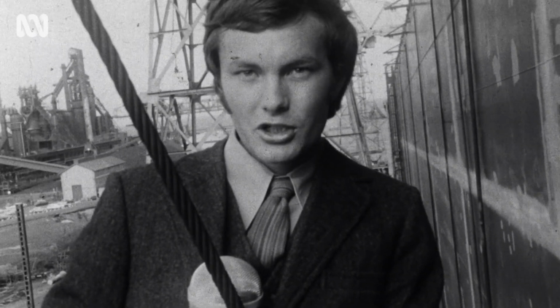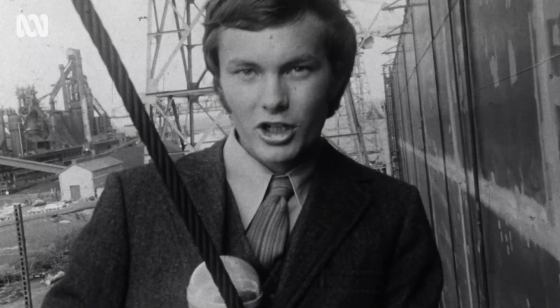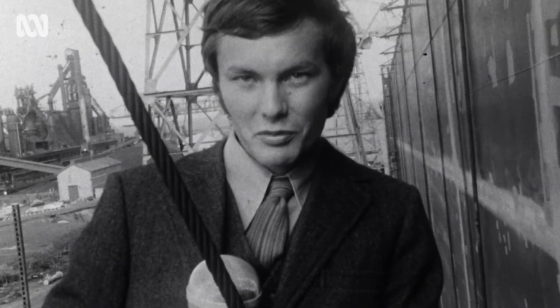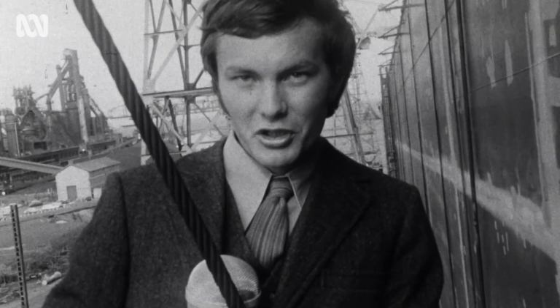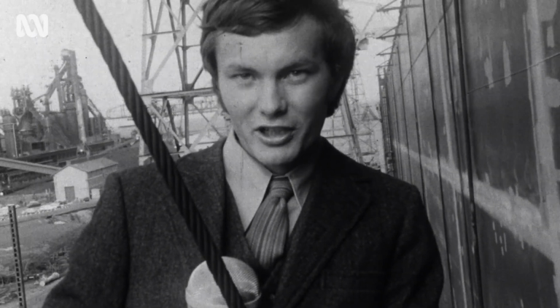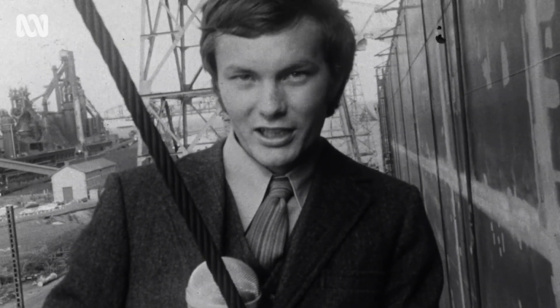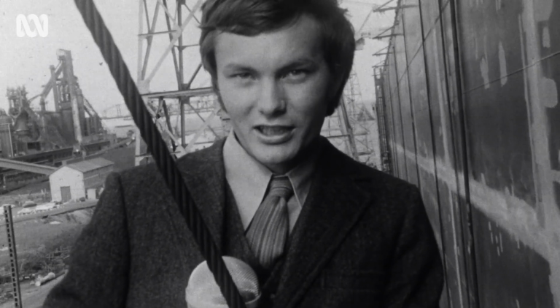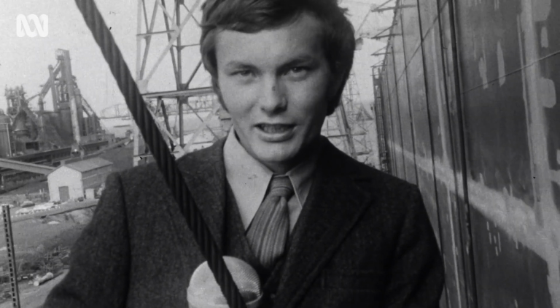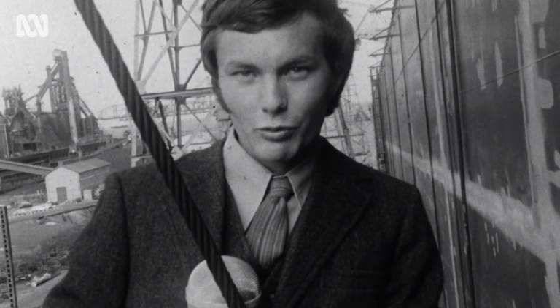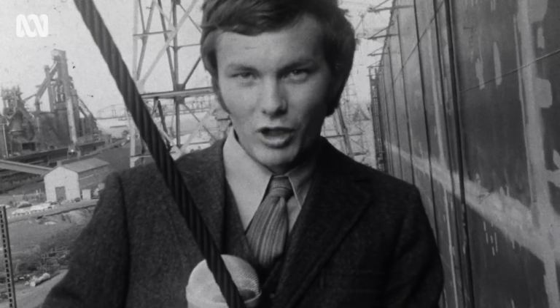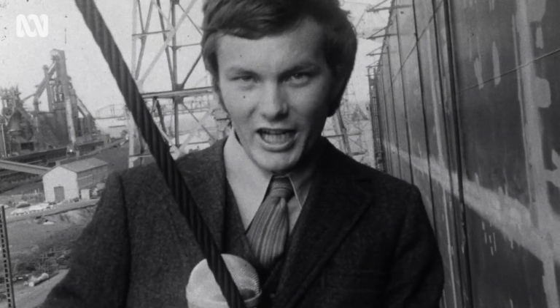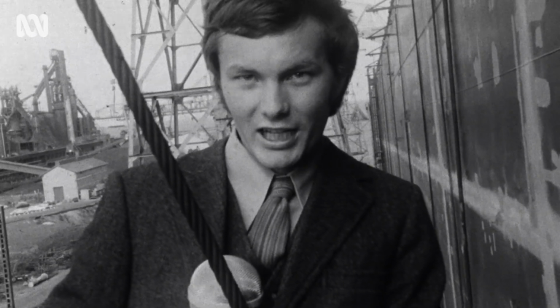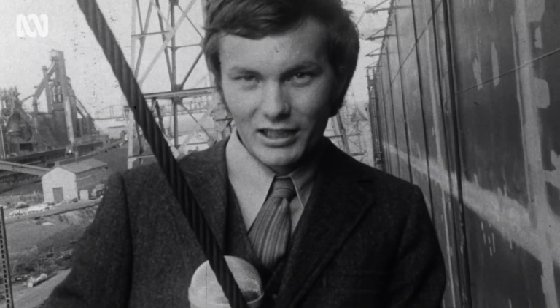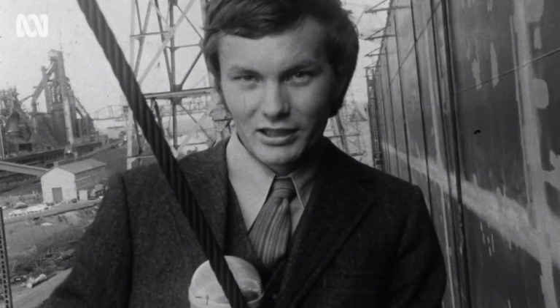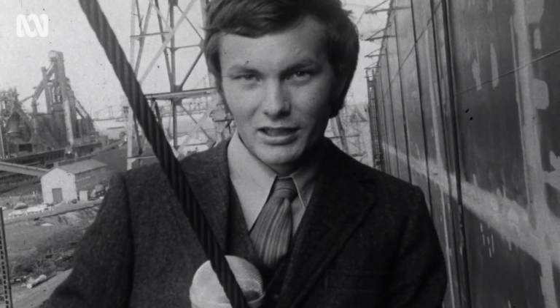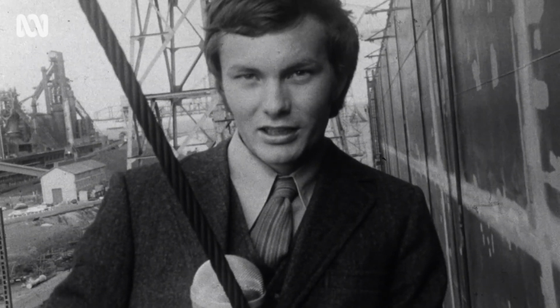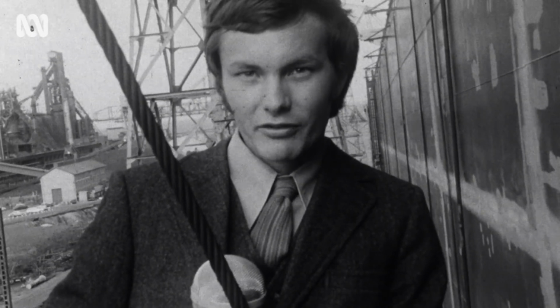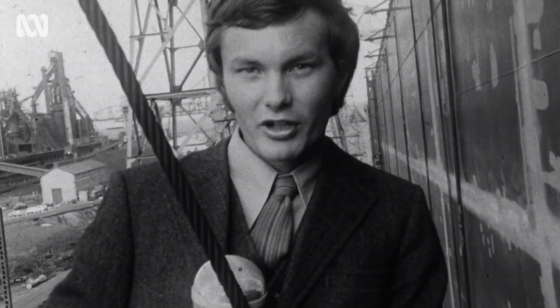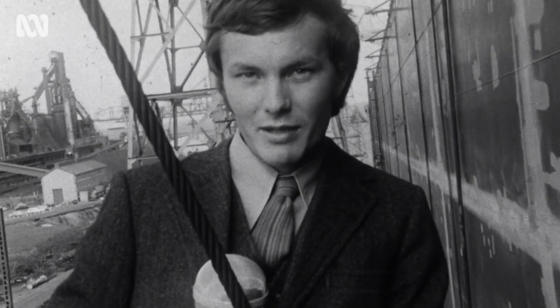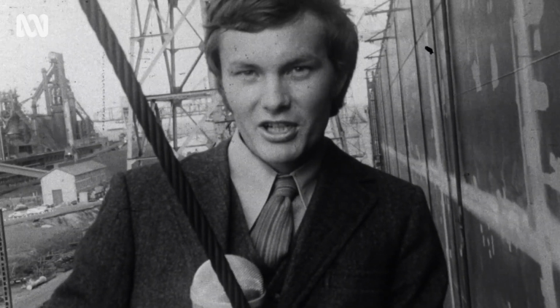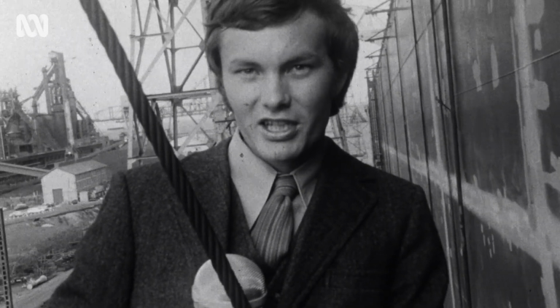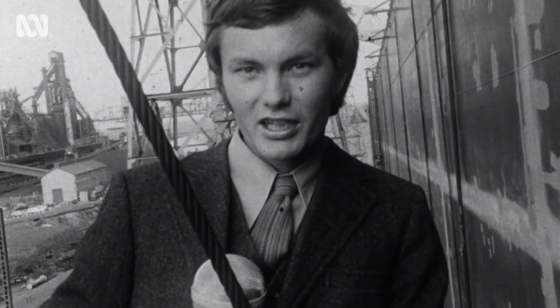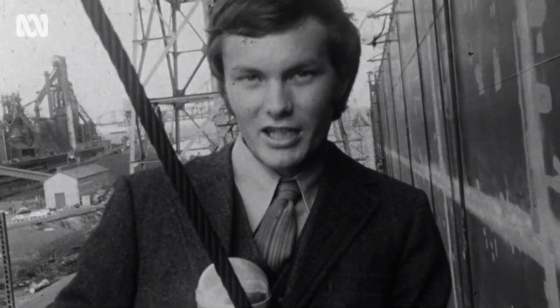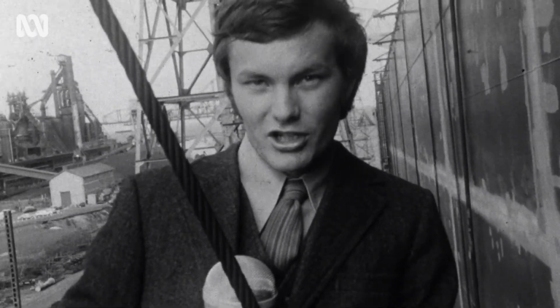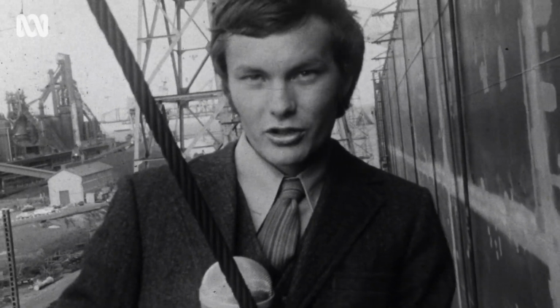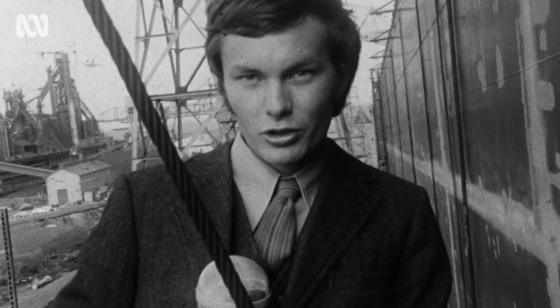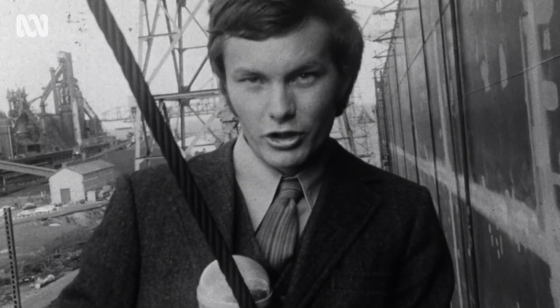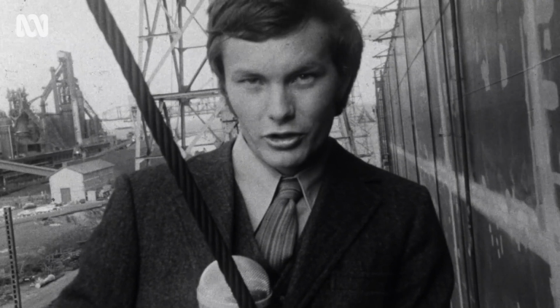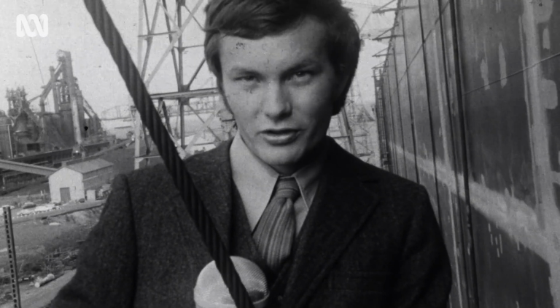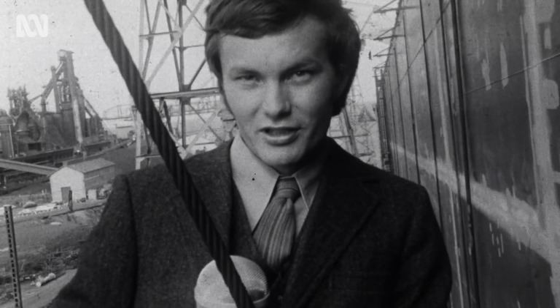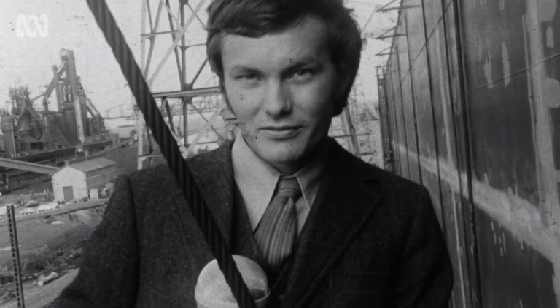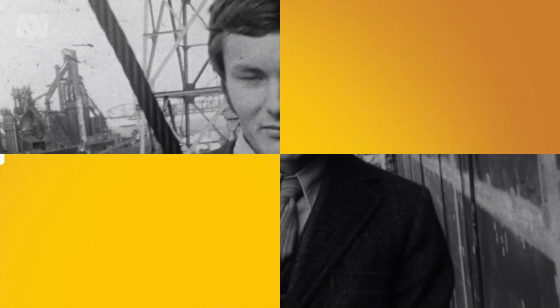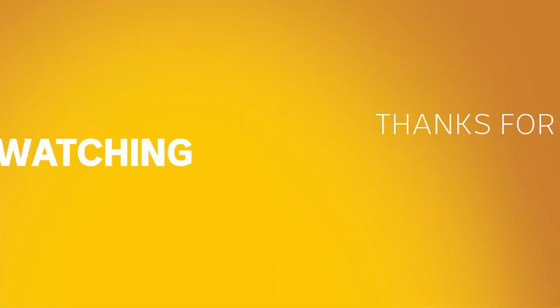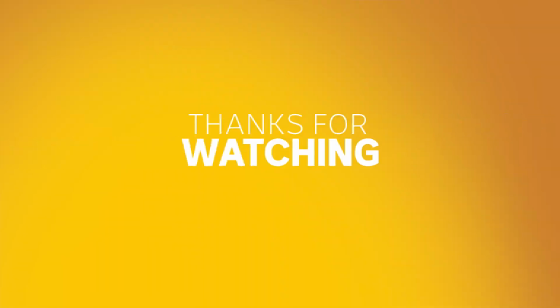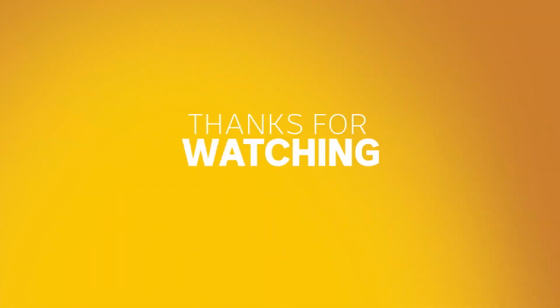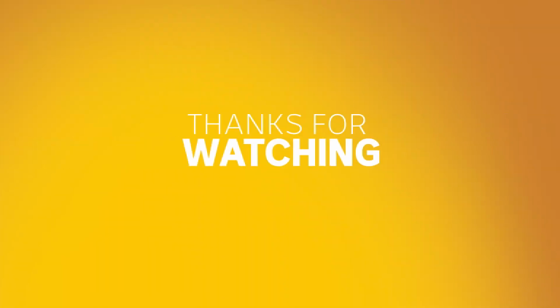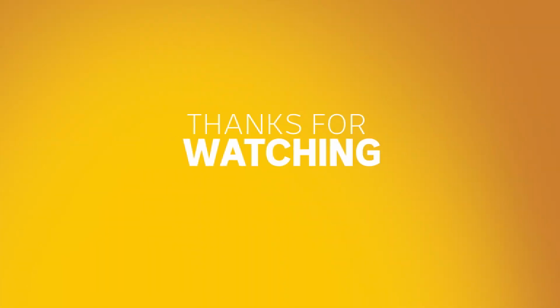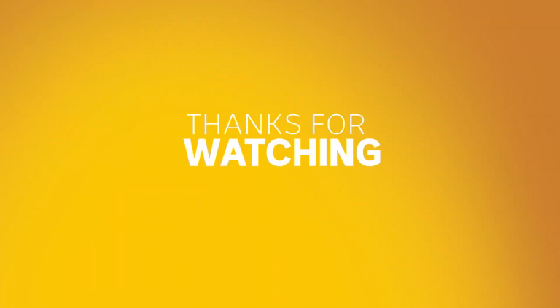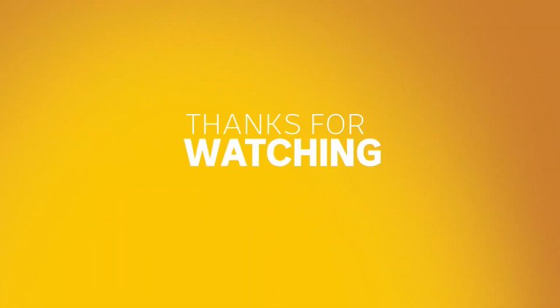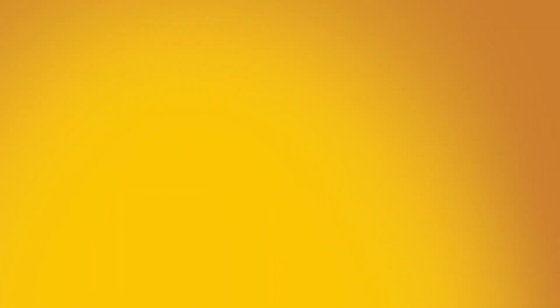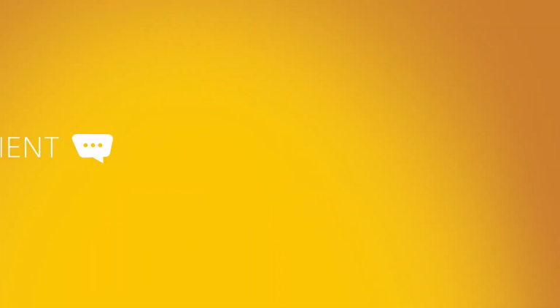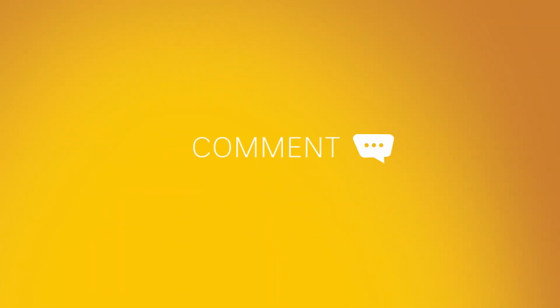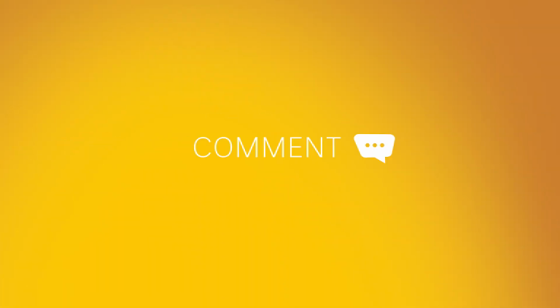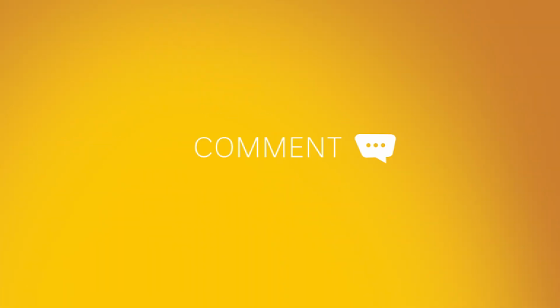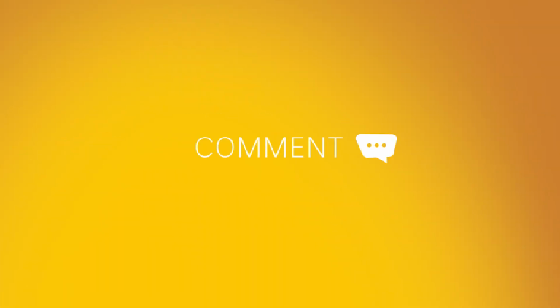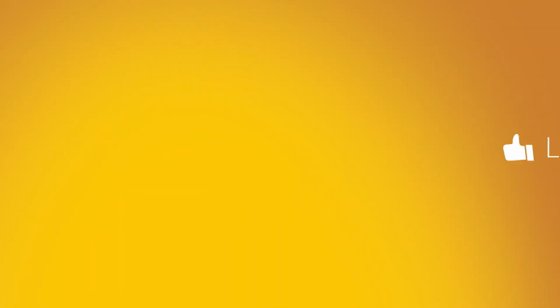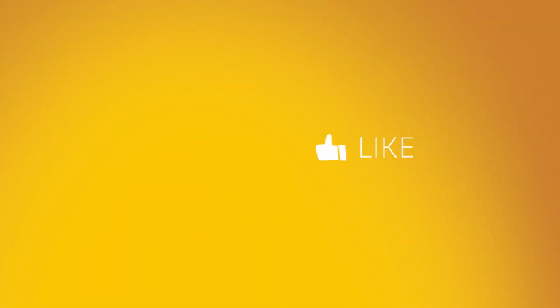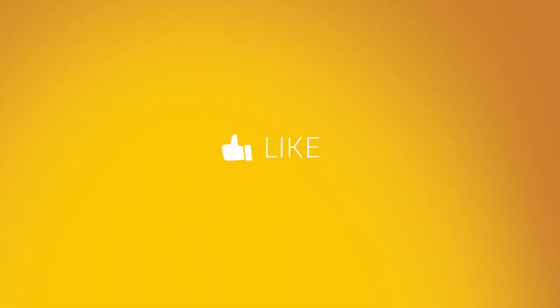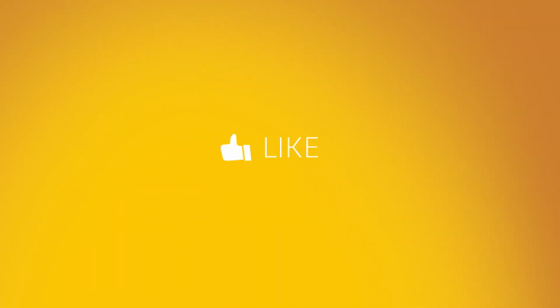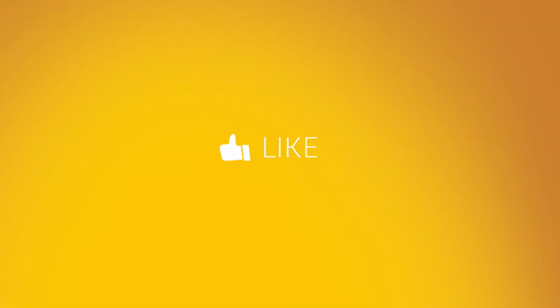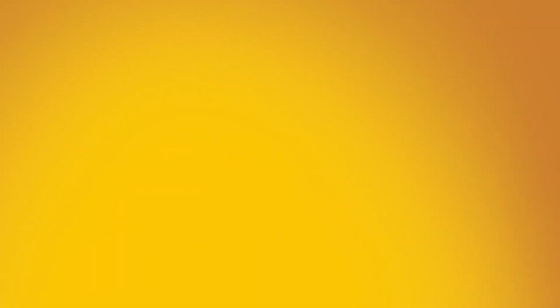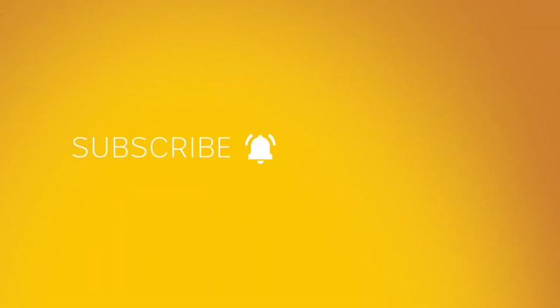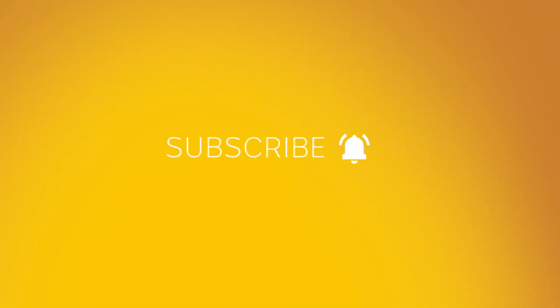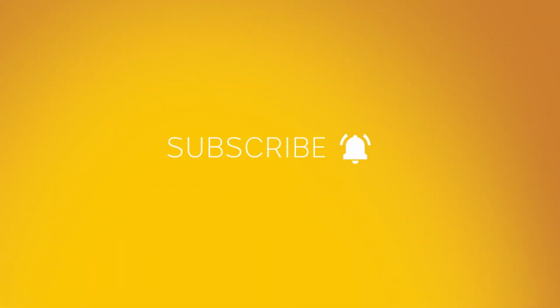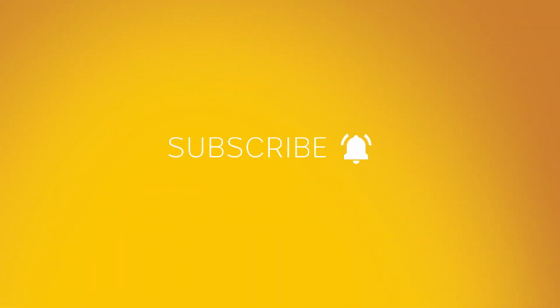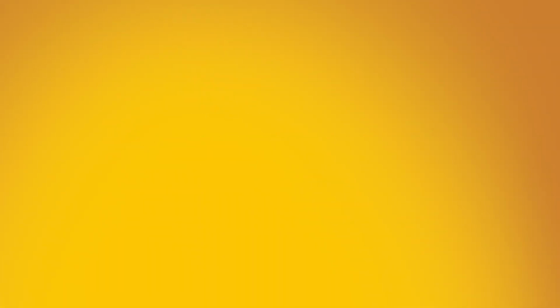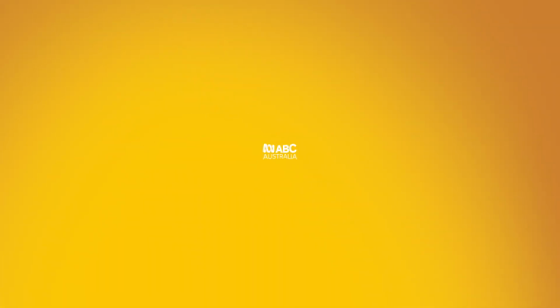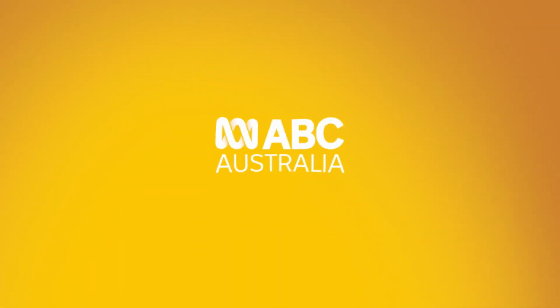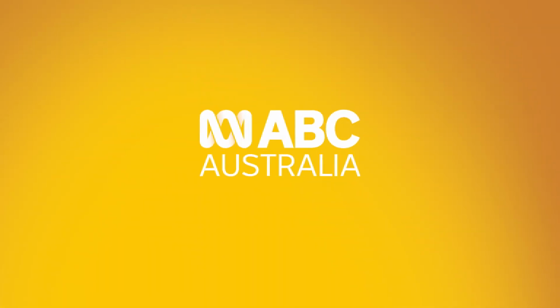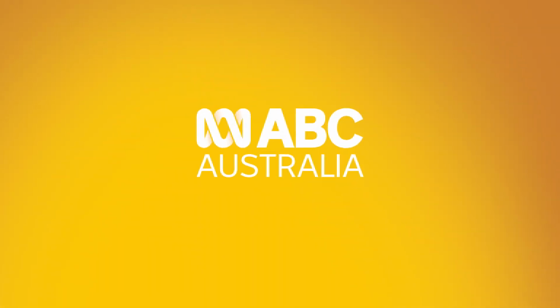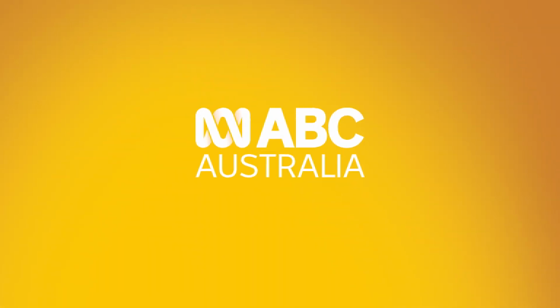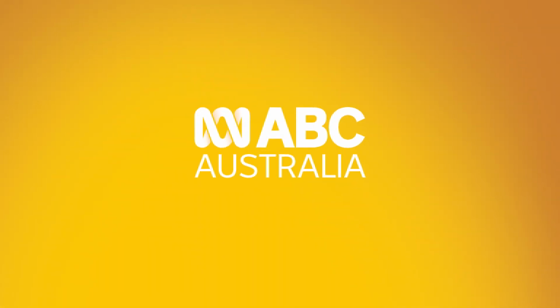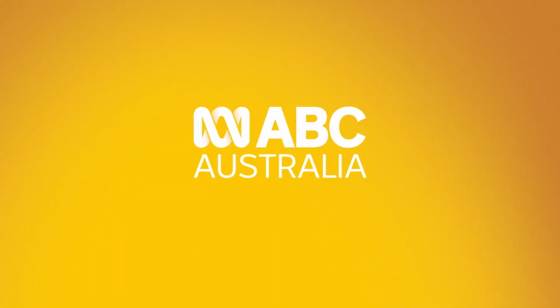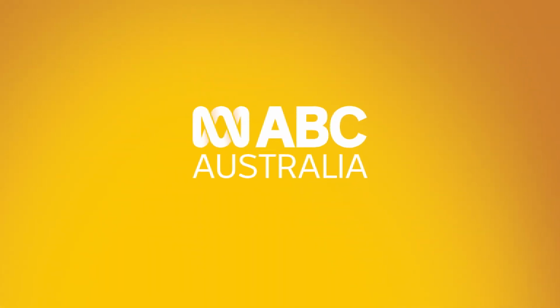John McGregor in Whyalla for ABC National News.